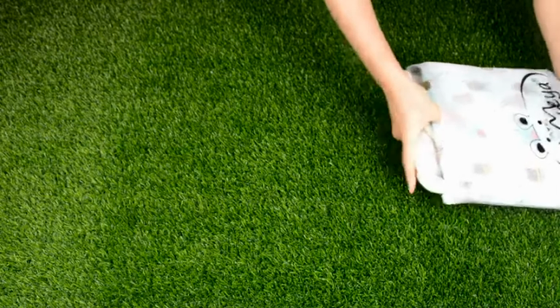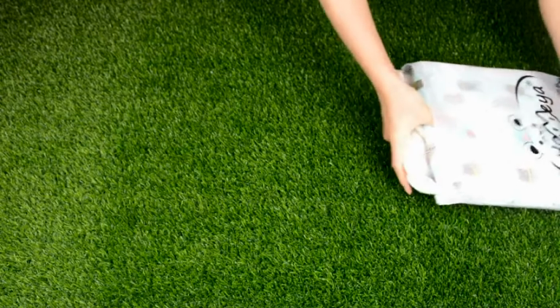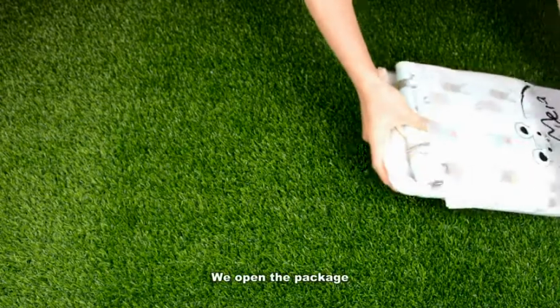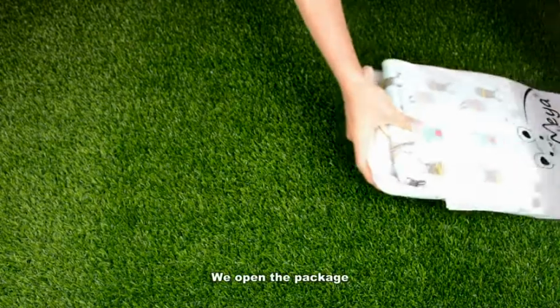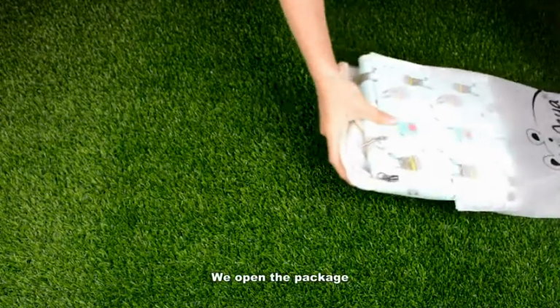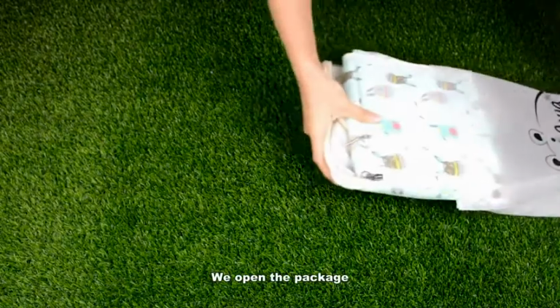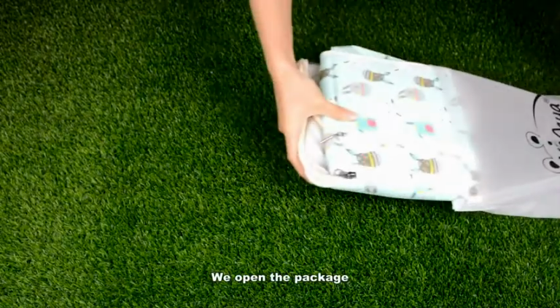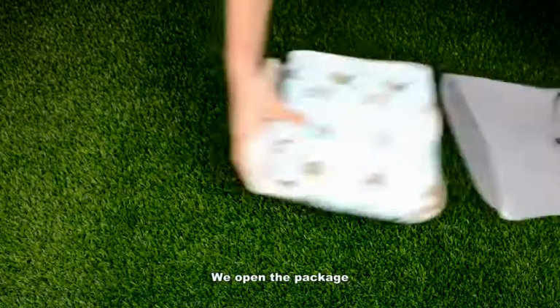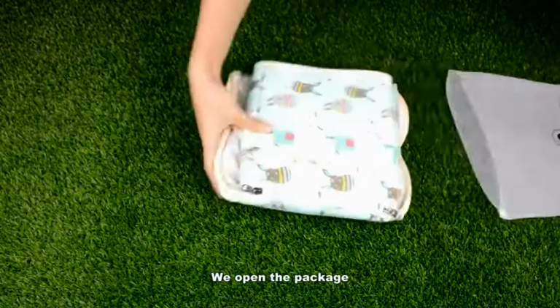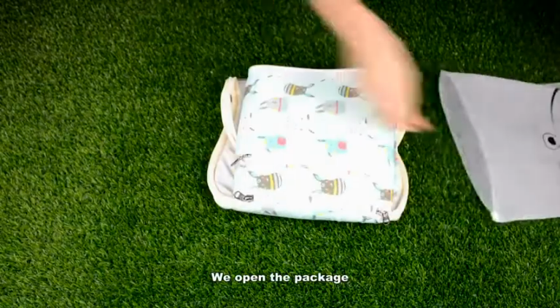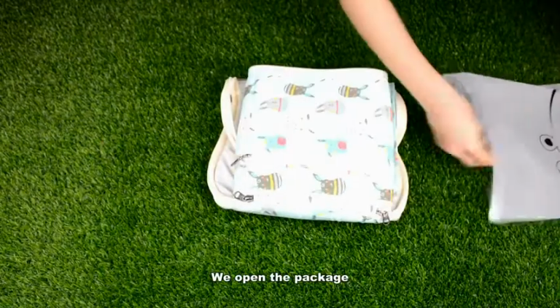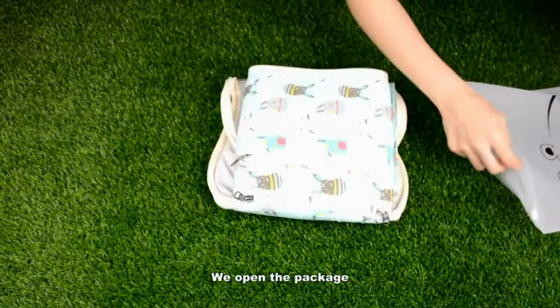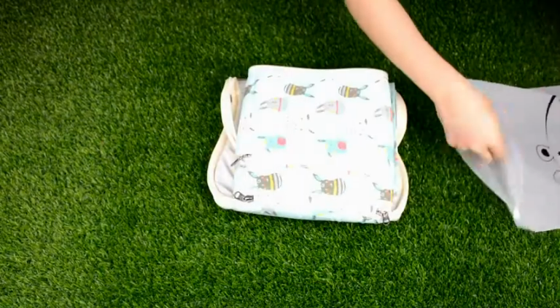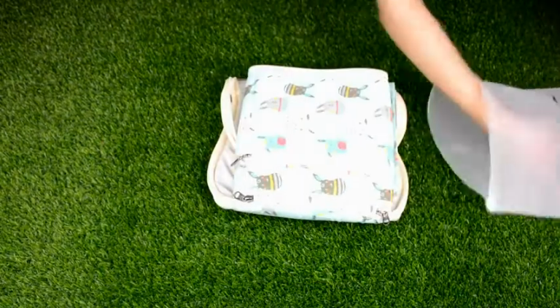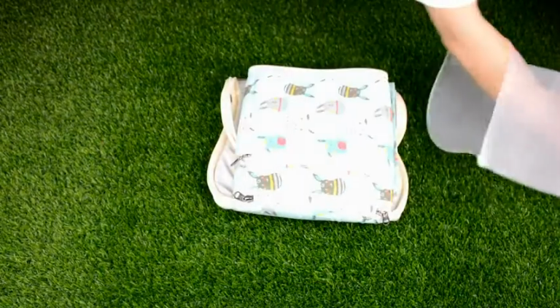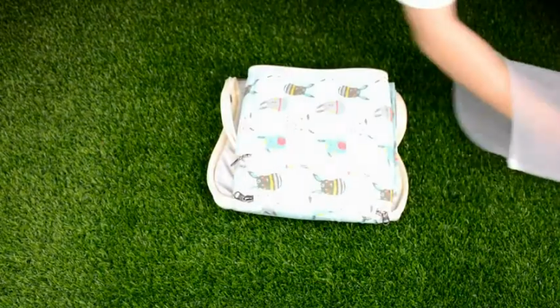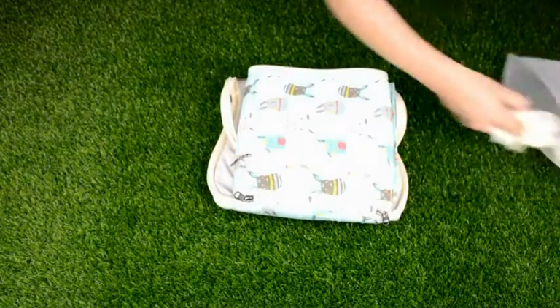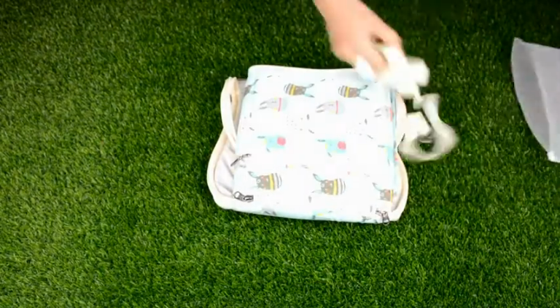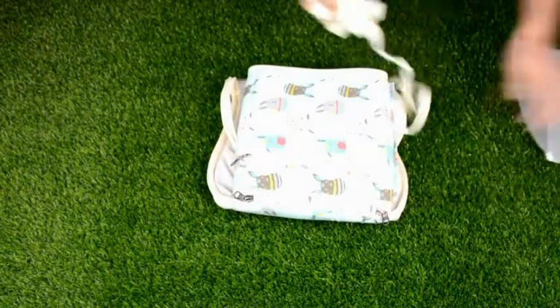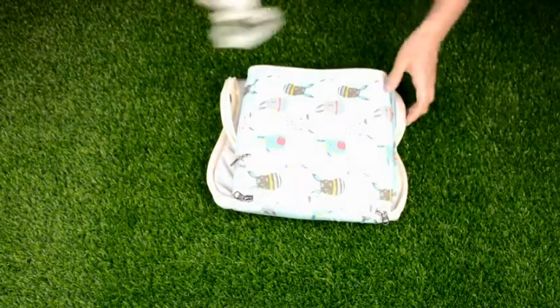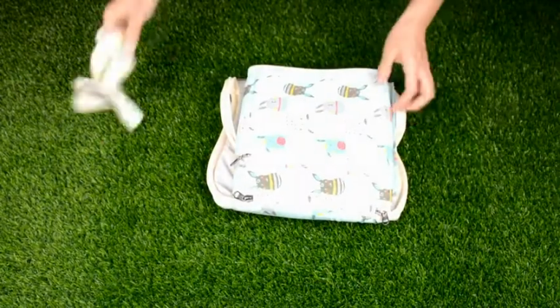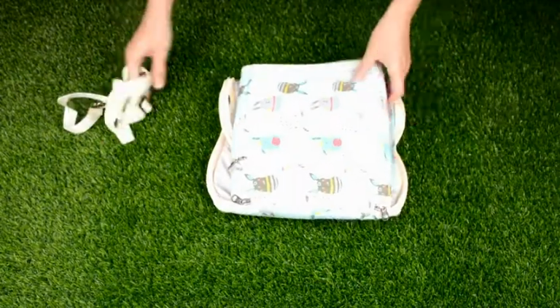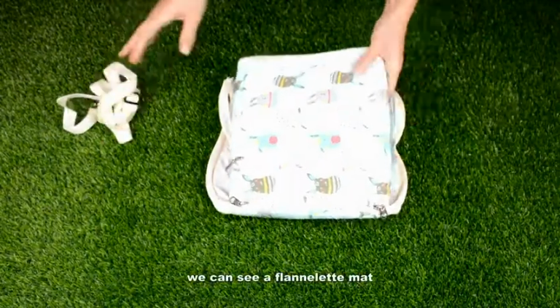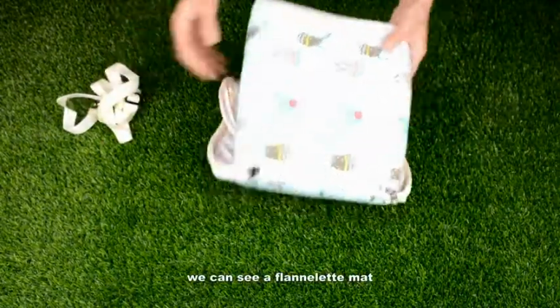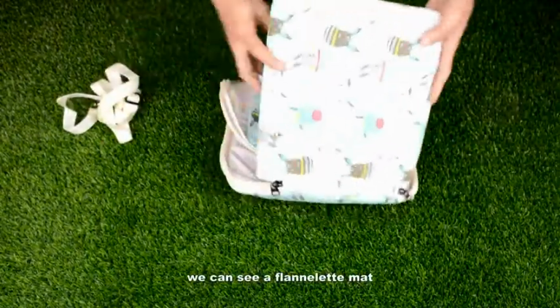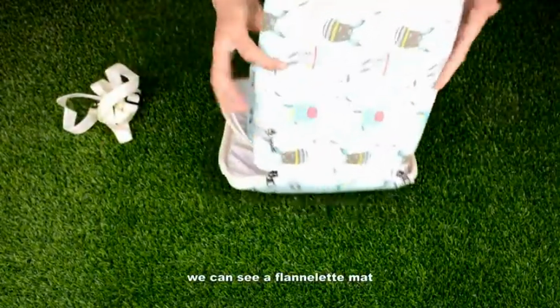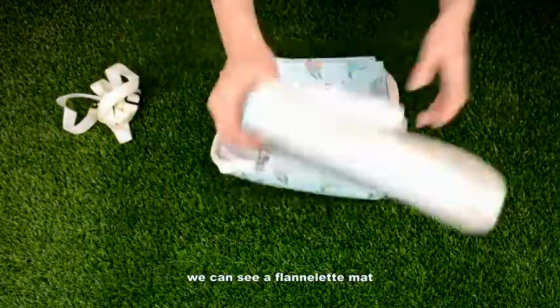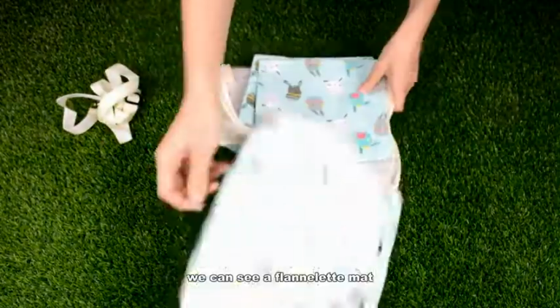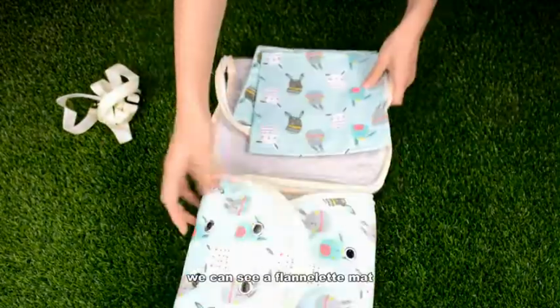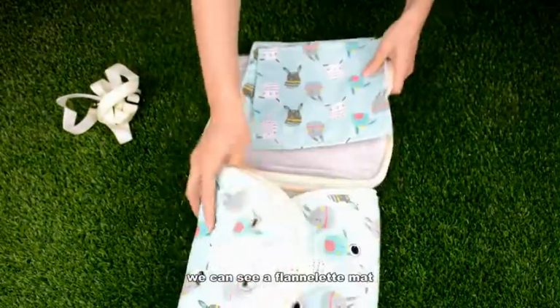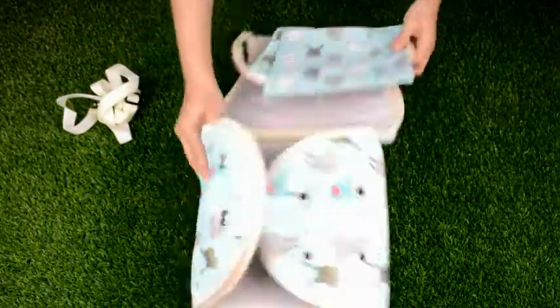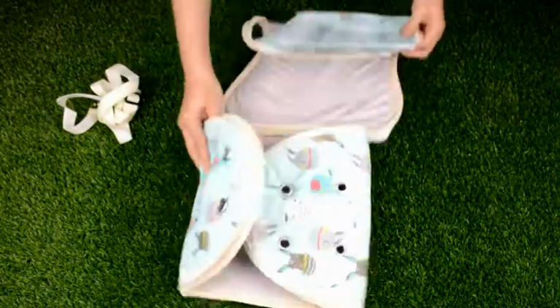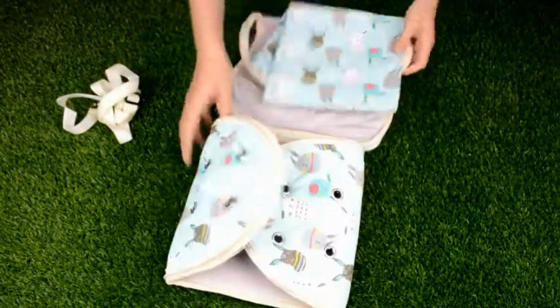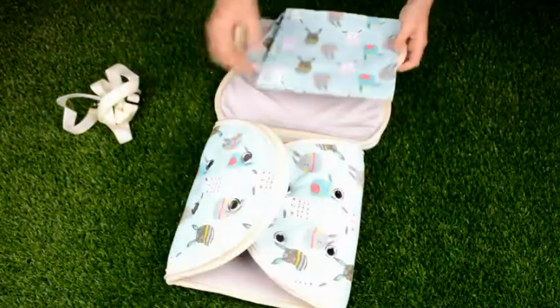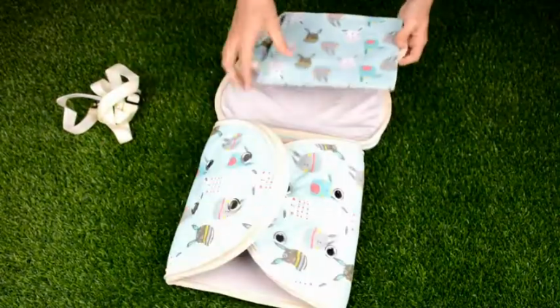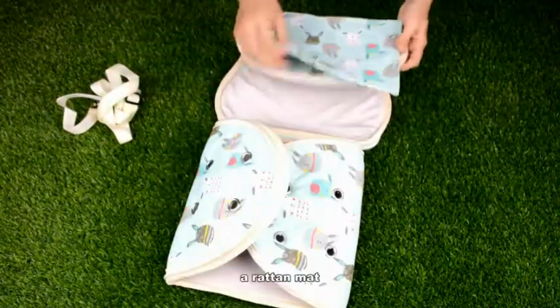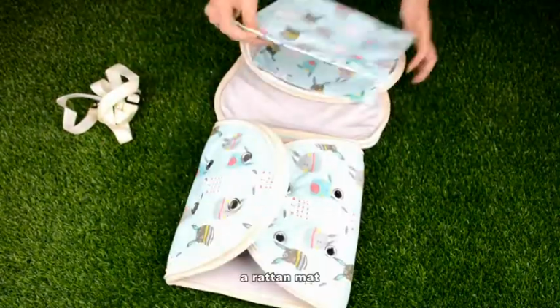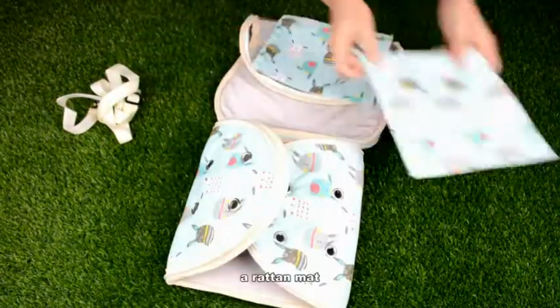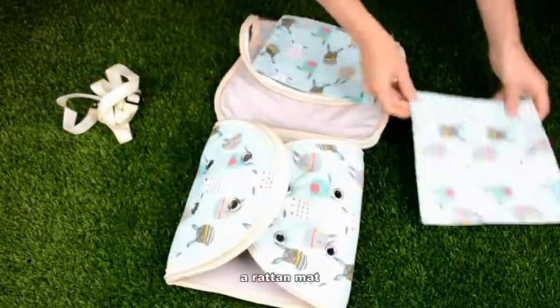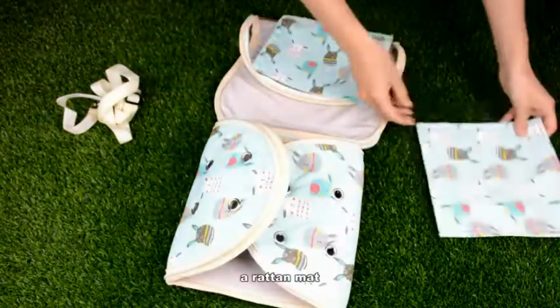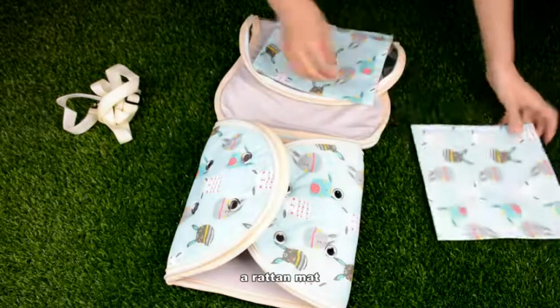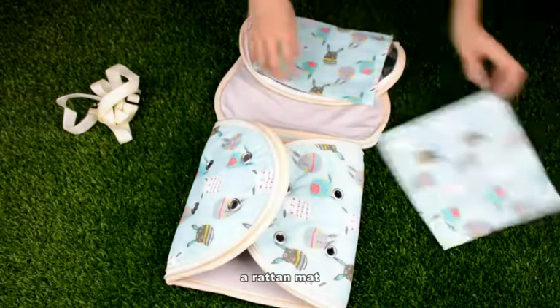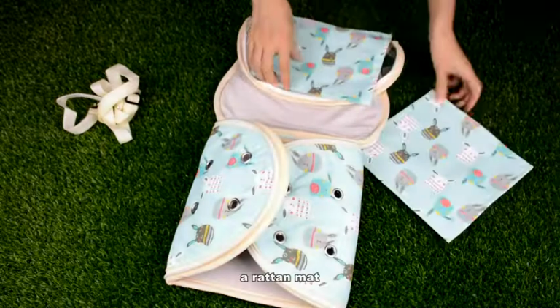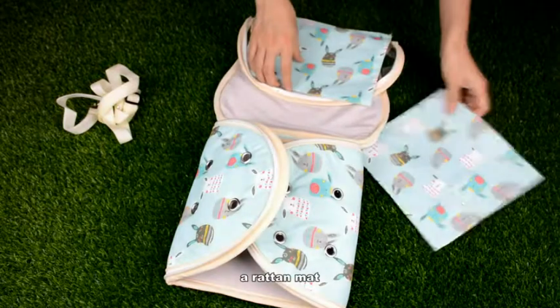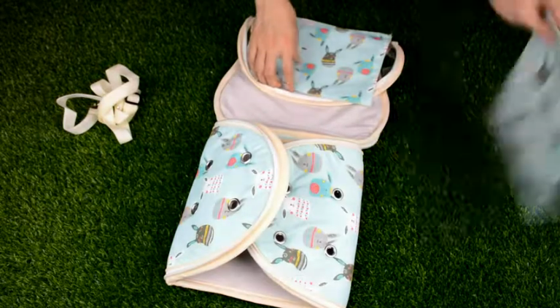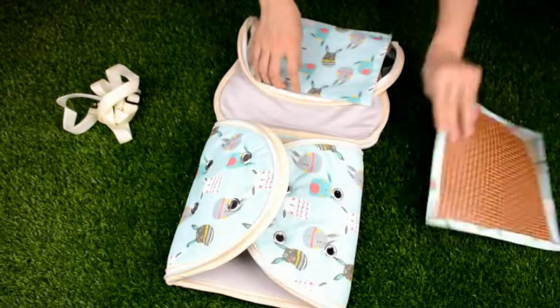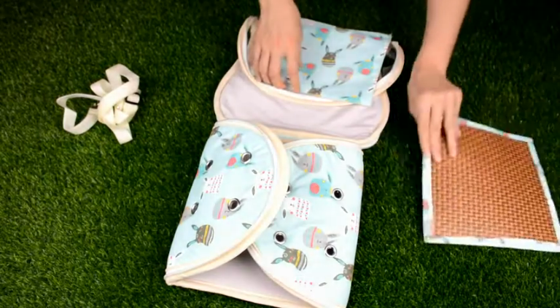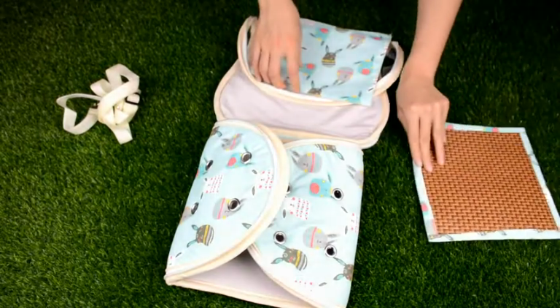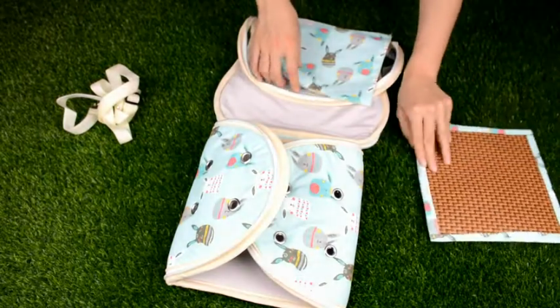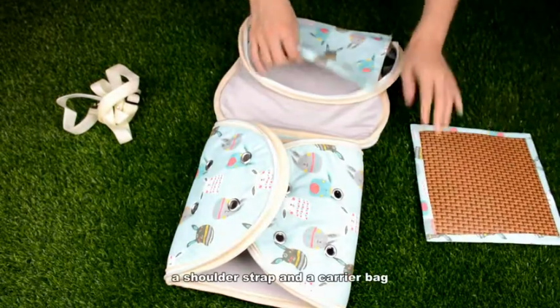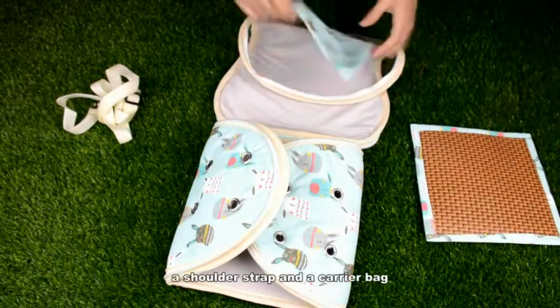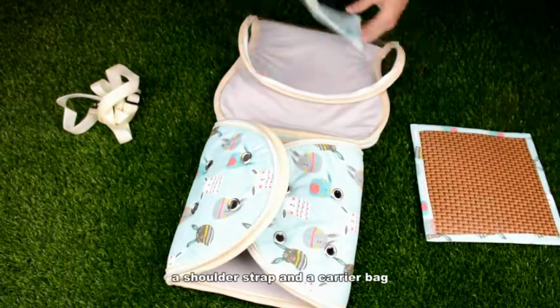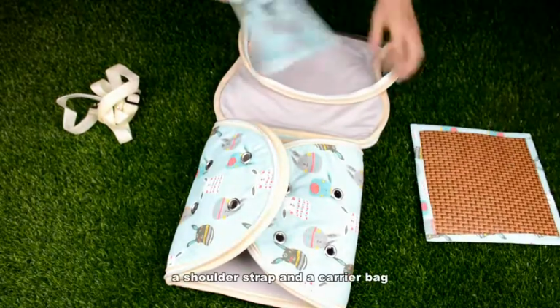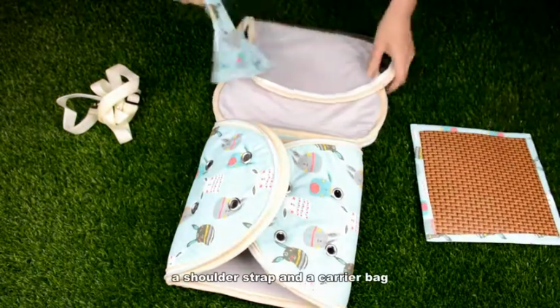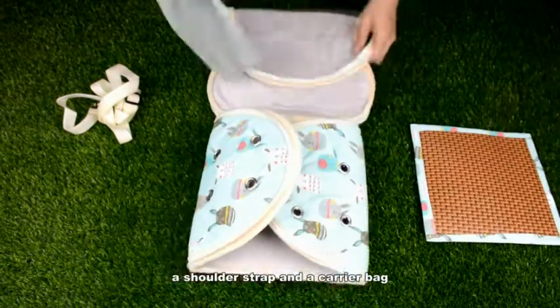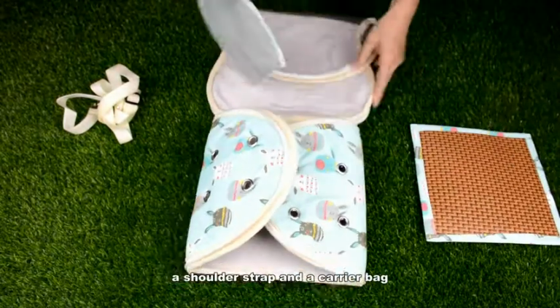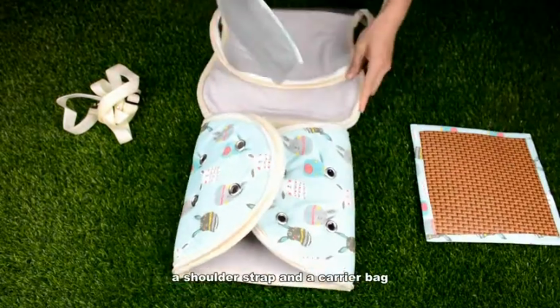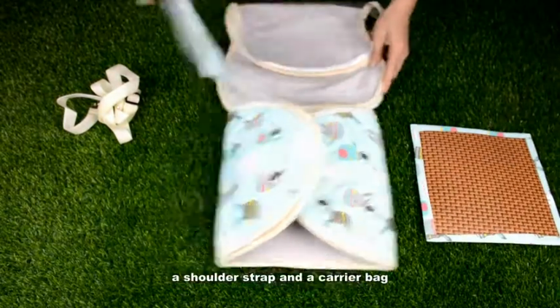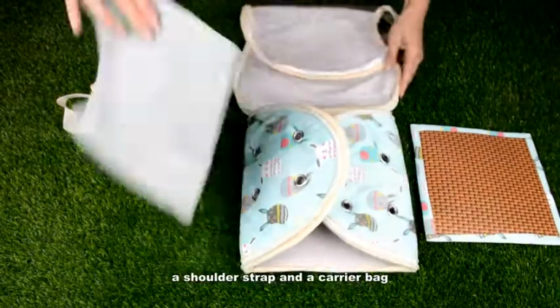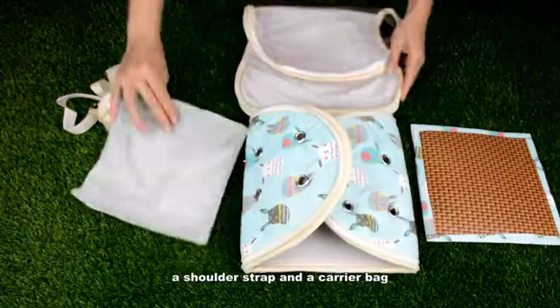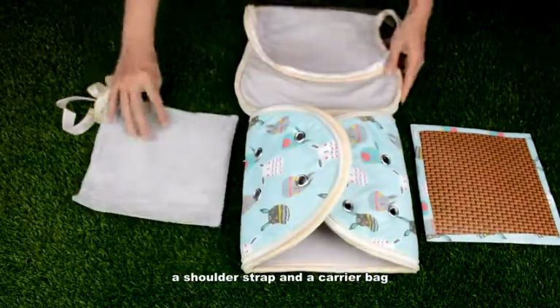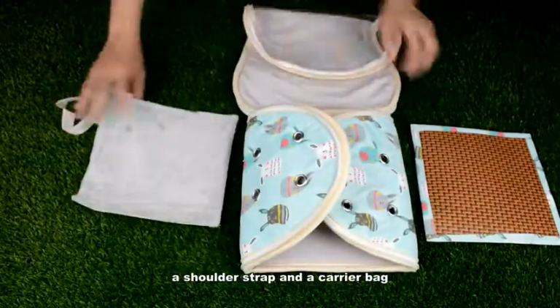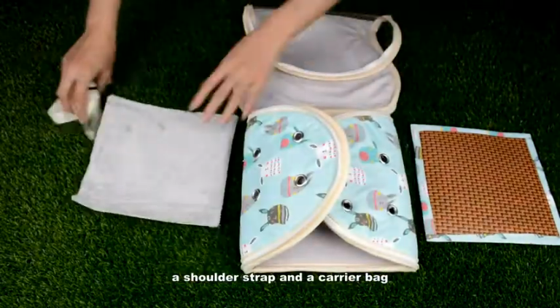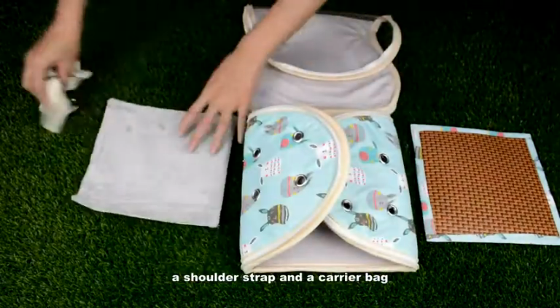We open the package. We can see a flannelette mat, a rattan mat, a shoulder strap, and a carrier bag.